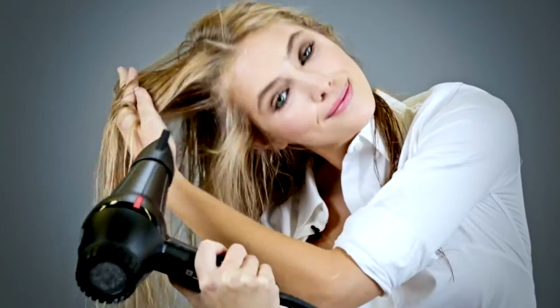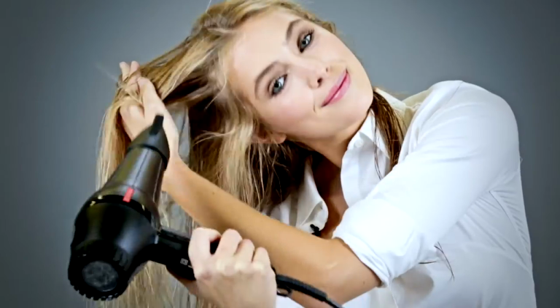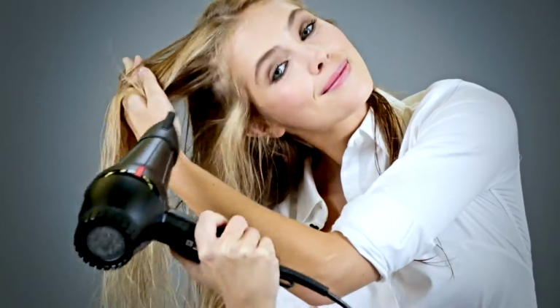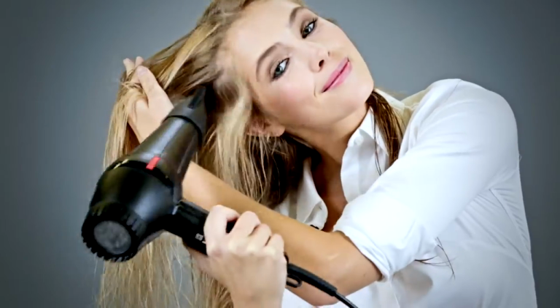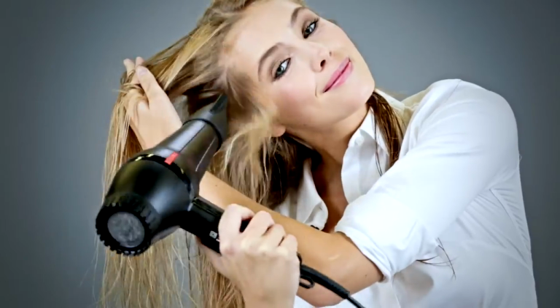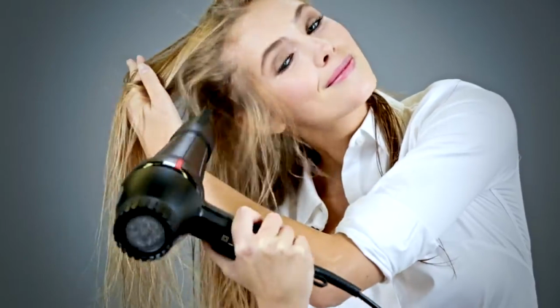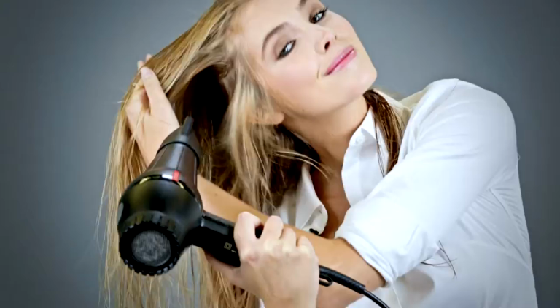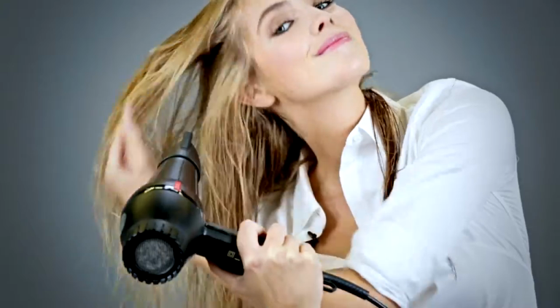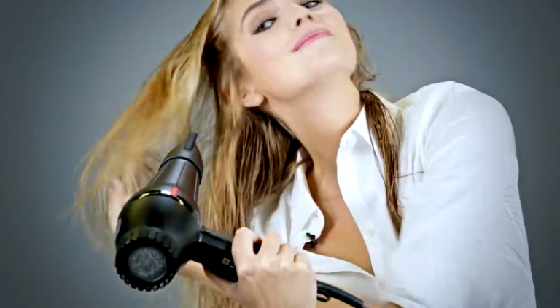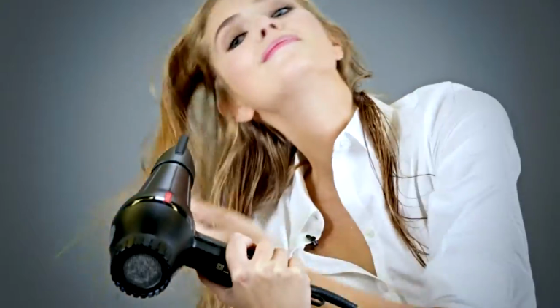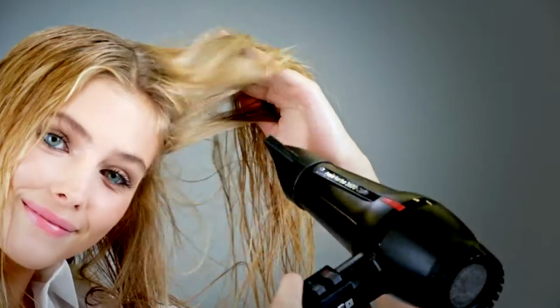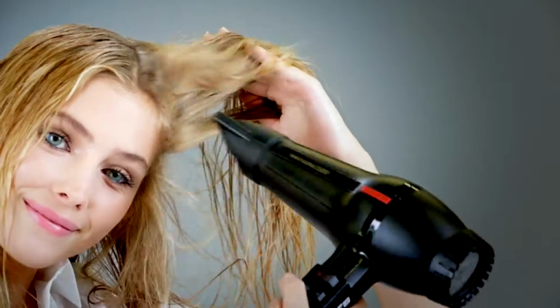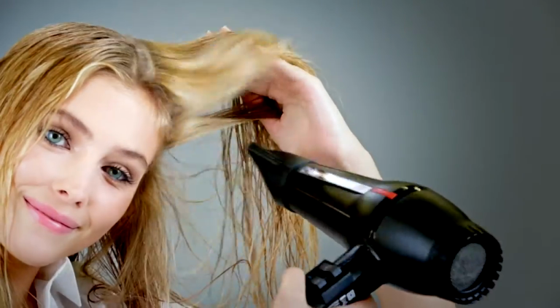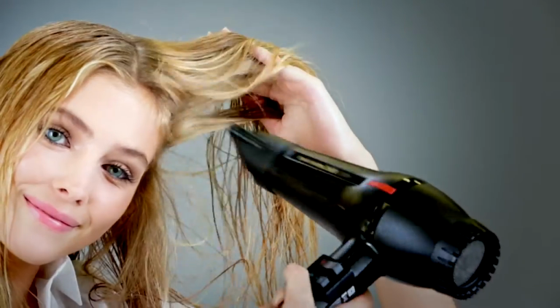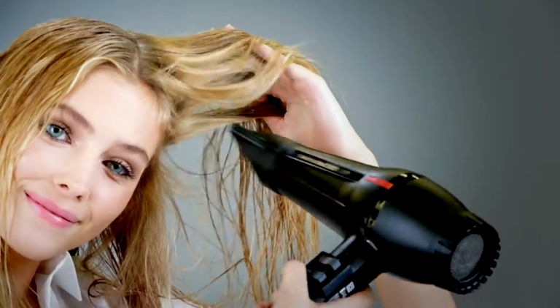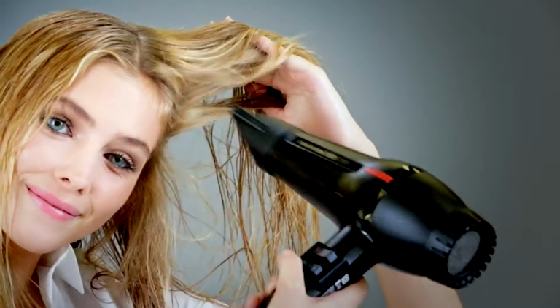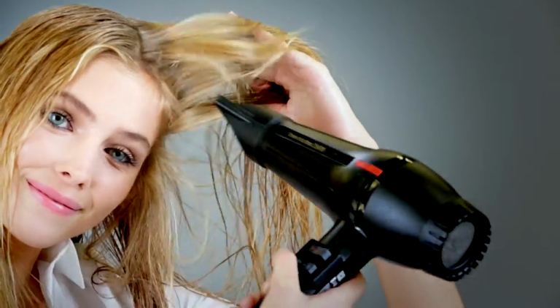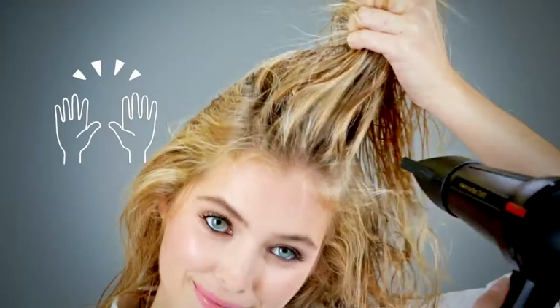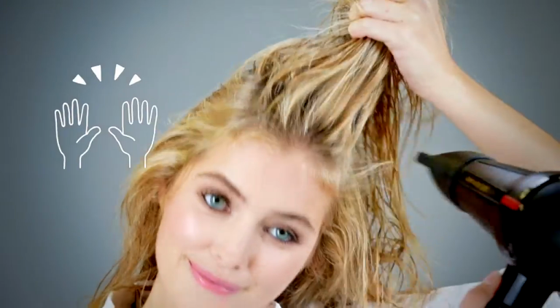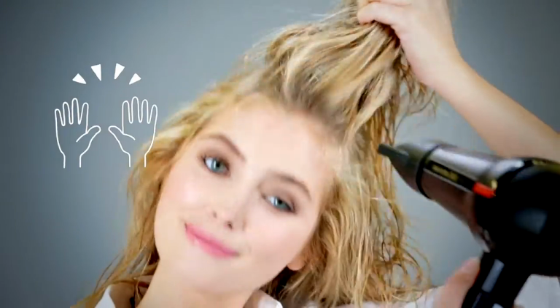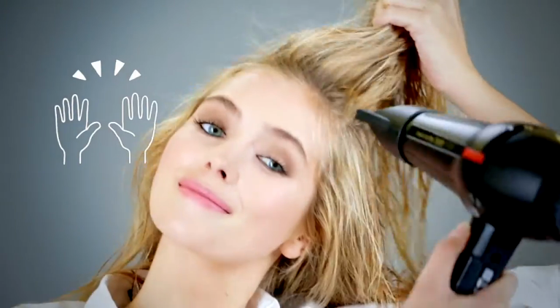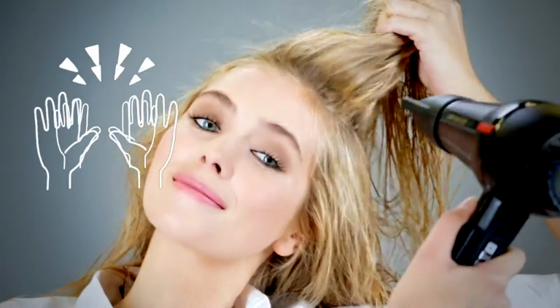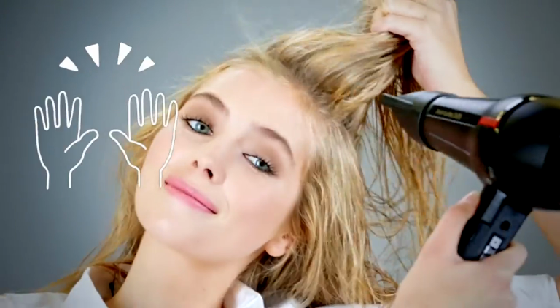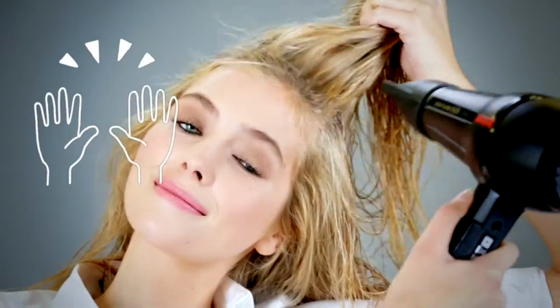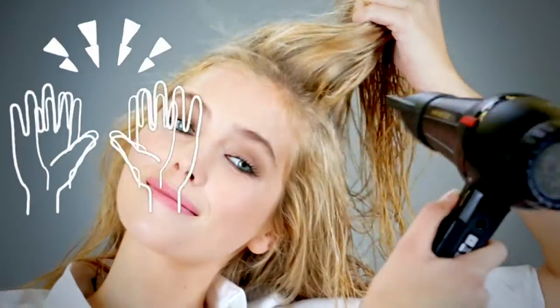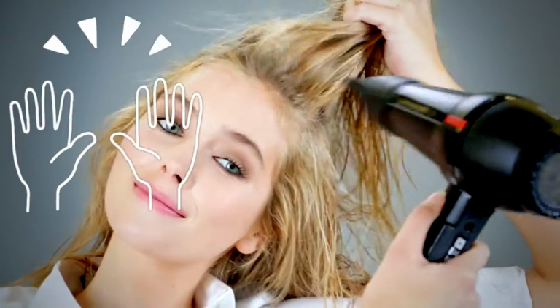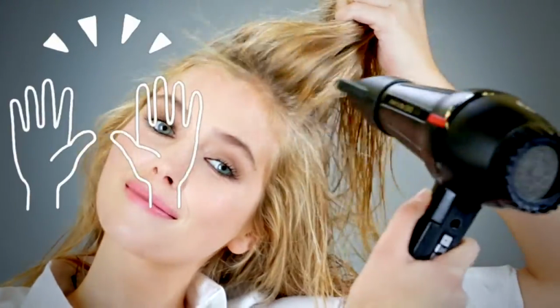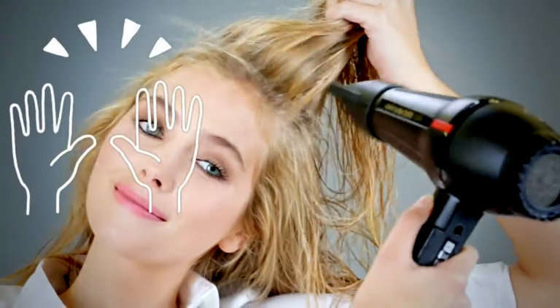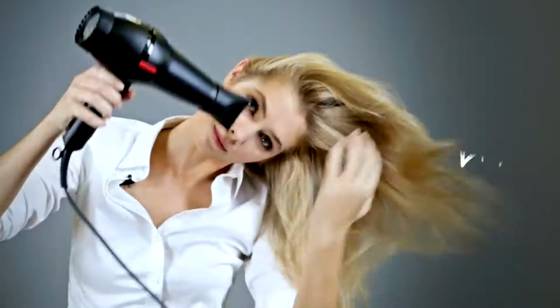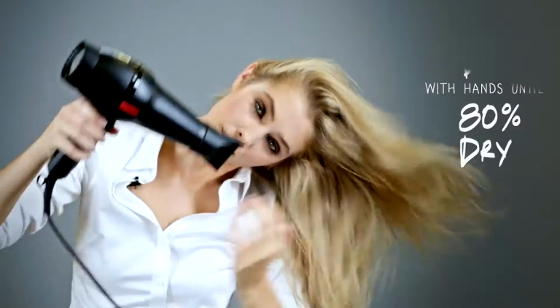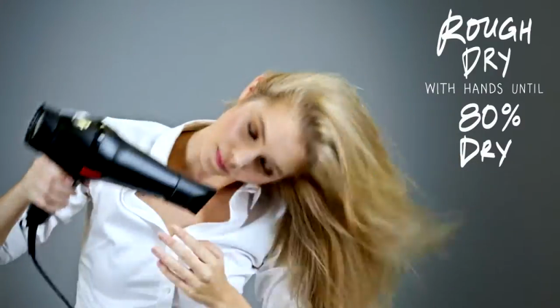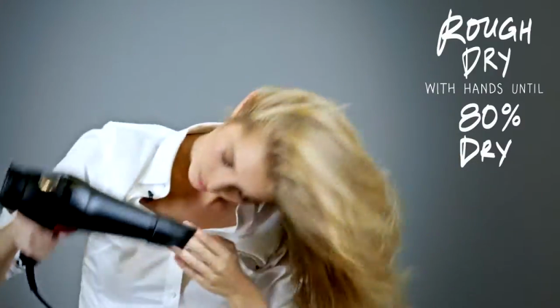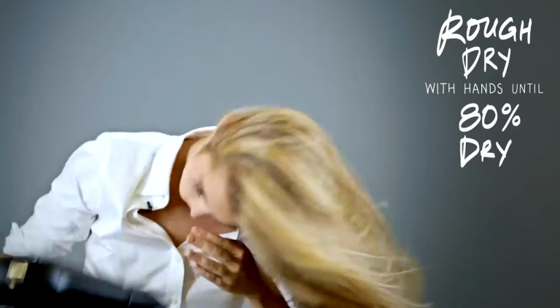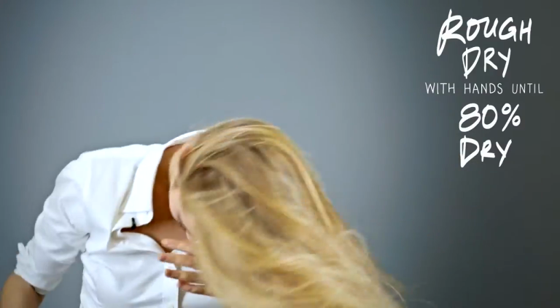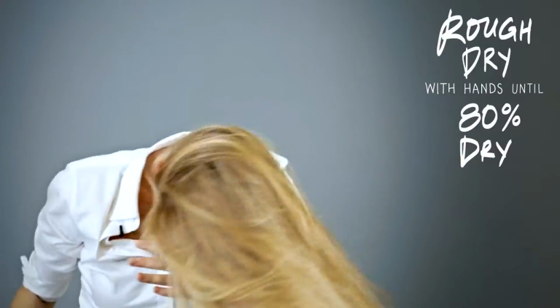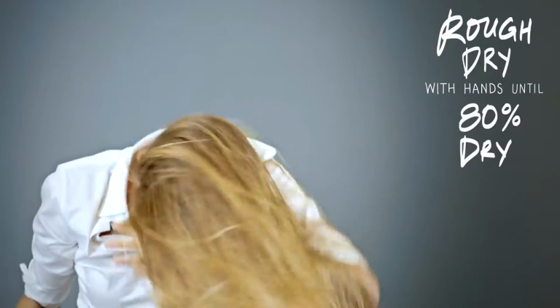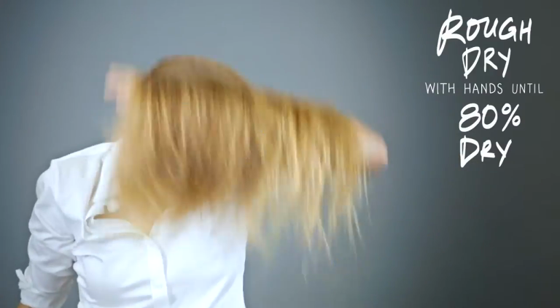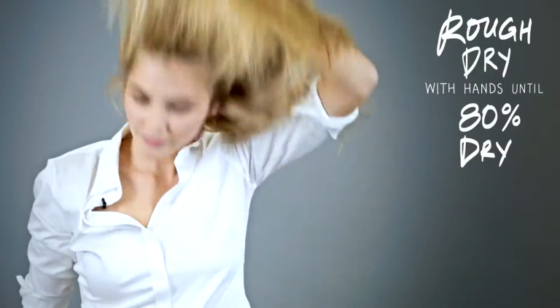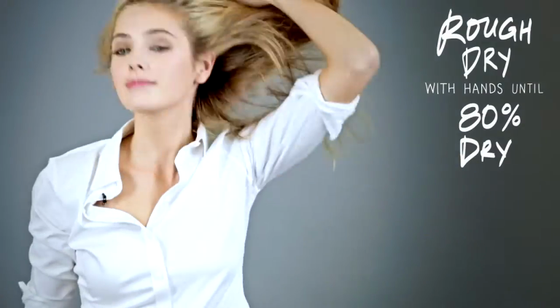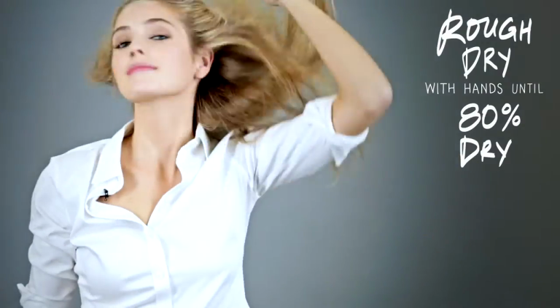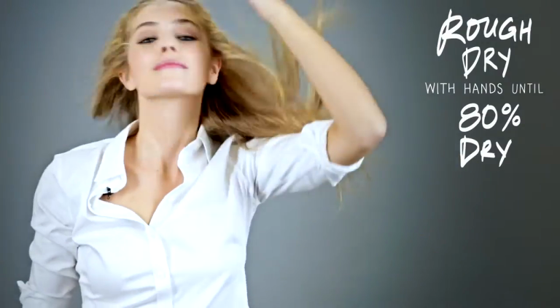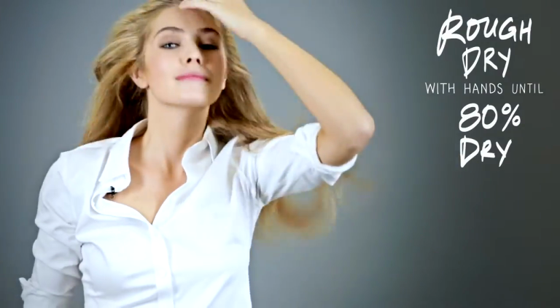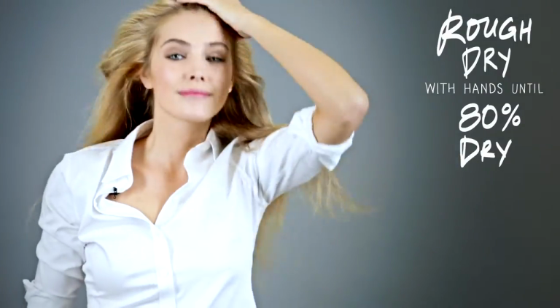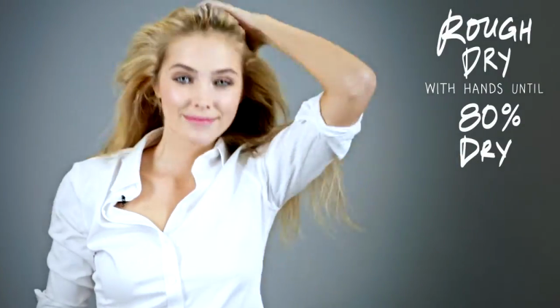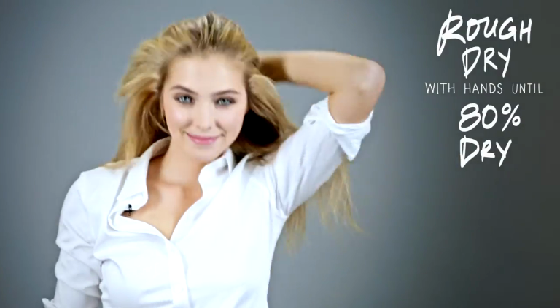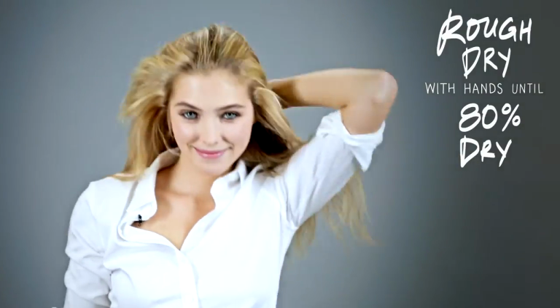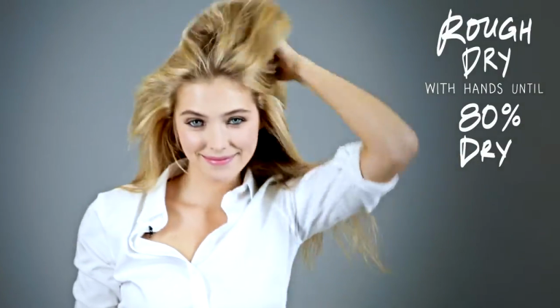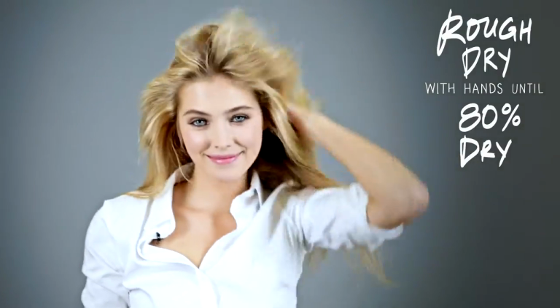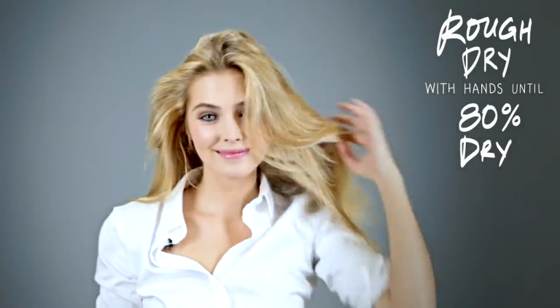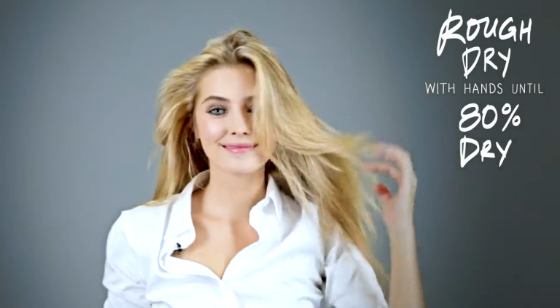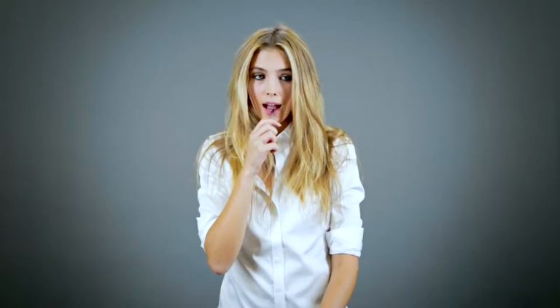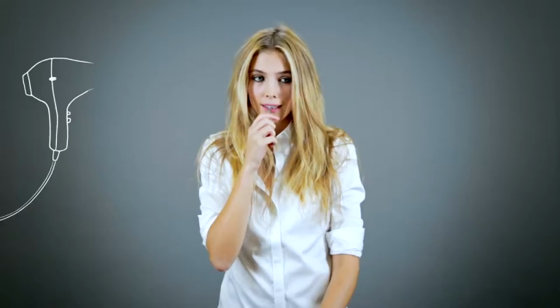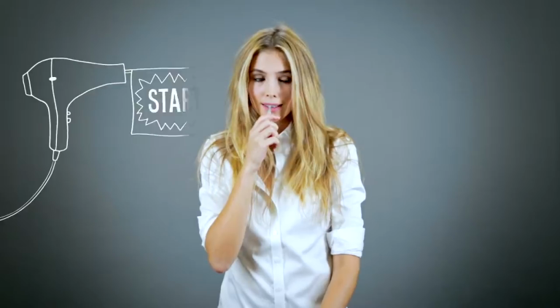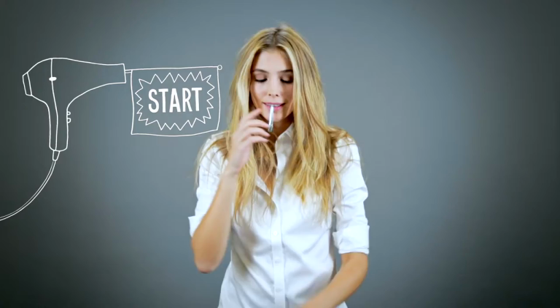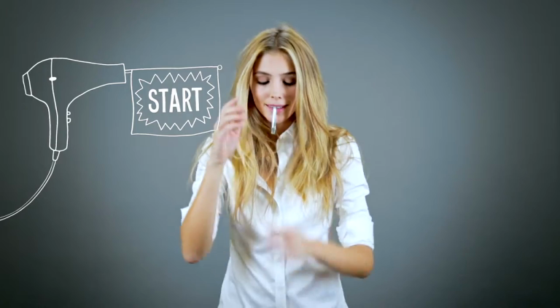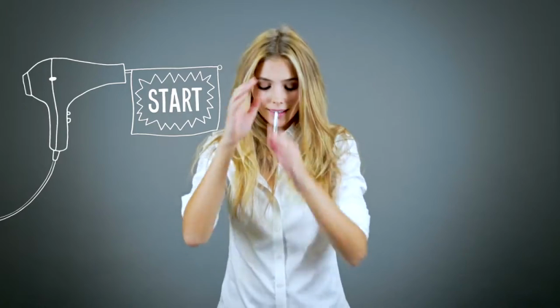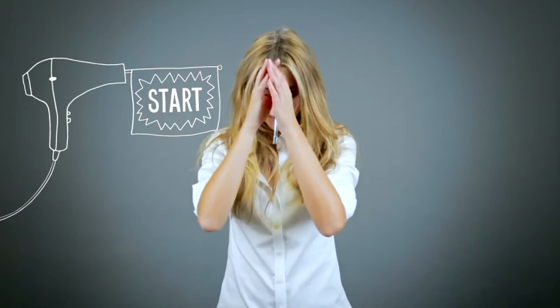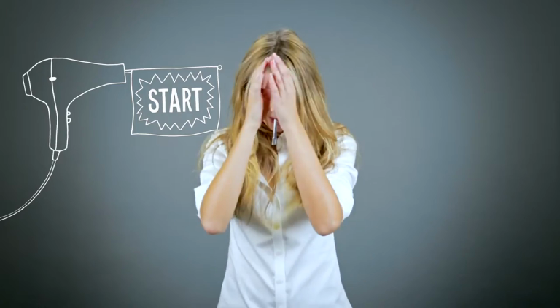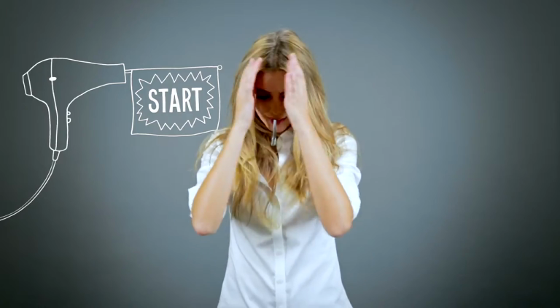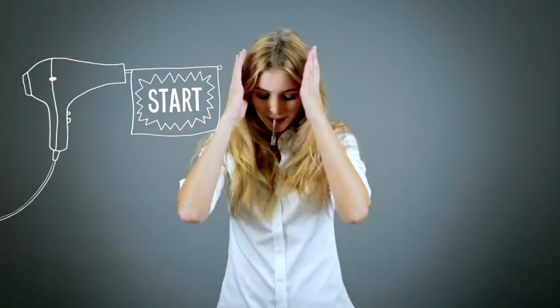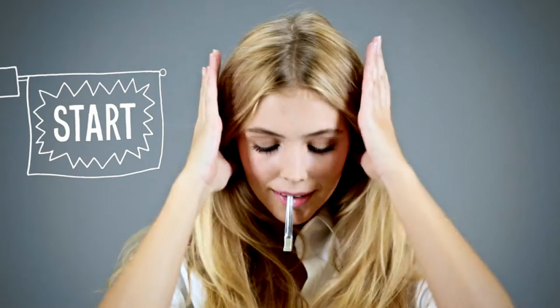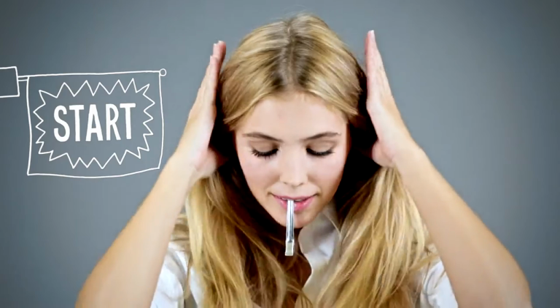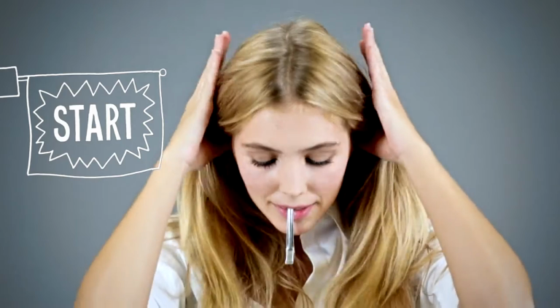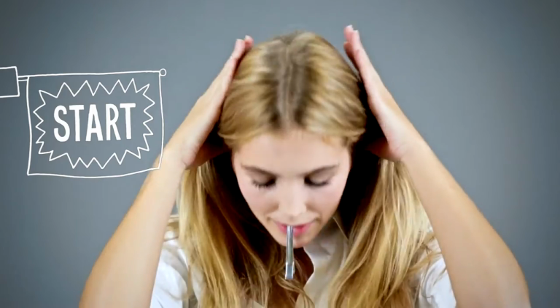Now I'm going to rough dry using my hands to get volume at the roots. Now that my hair is 80% dry, I'm going to start my round brush blow dry.